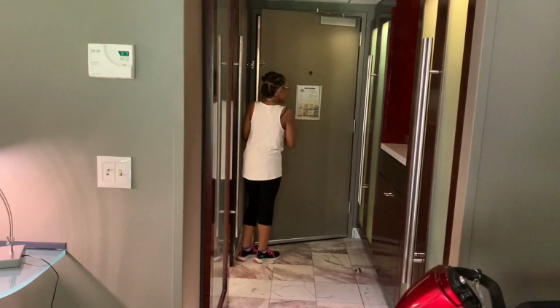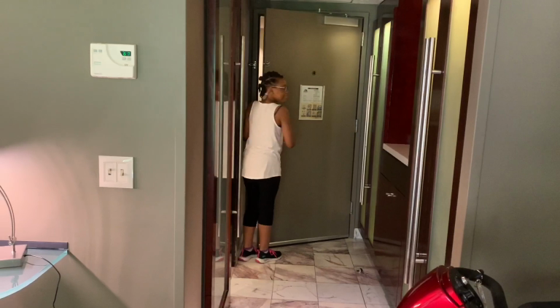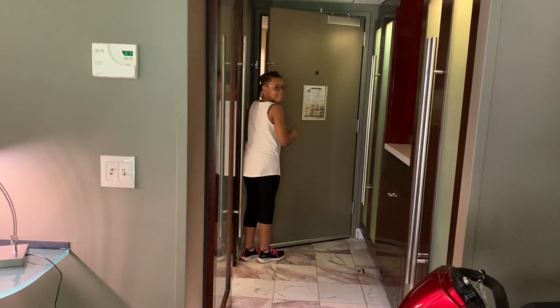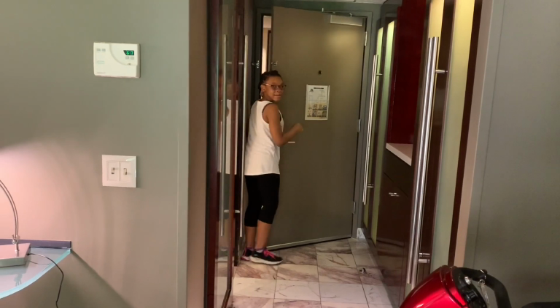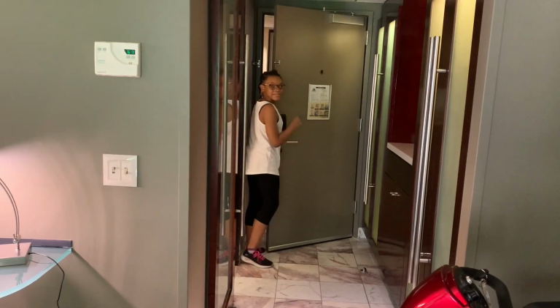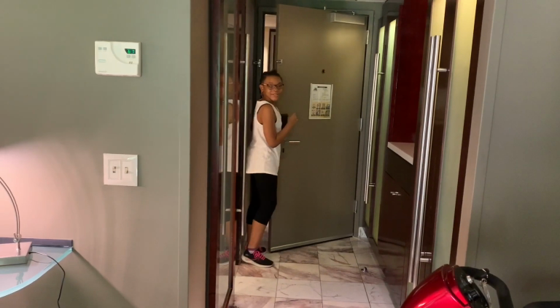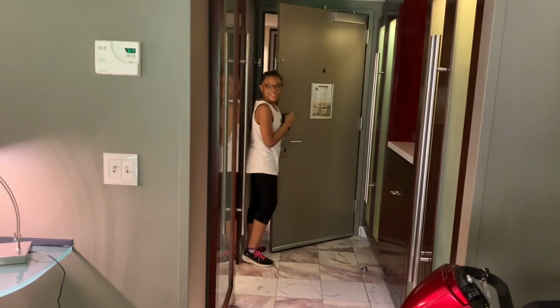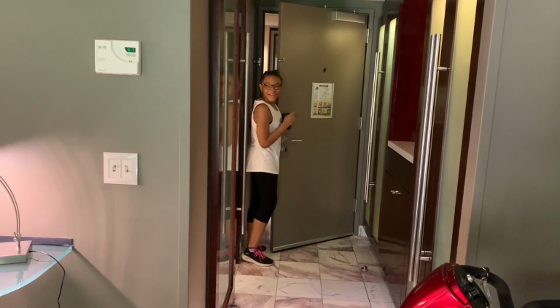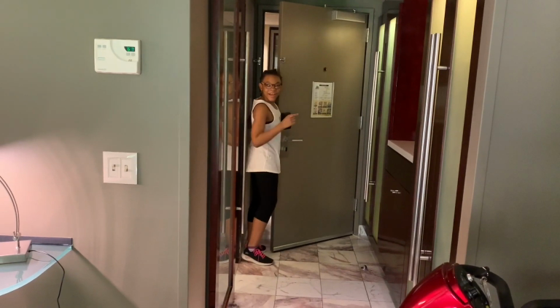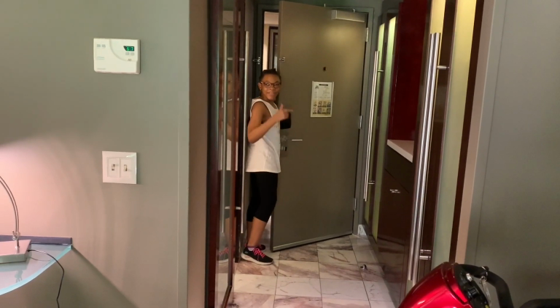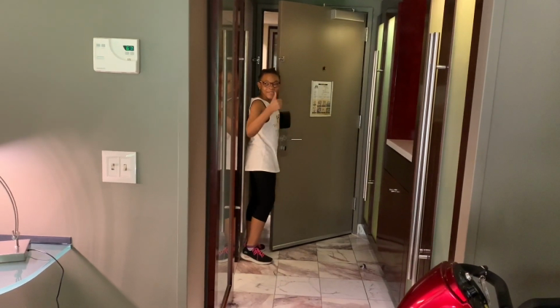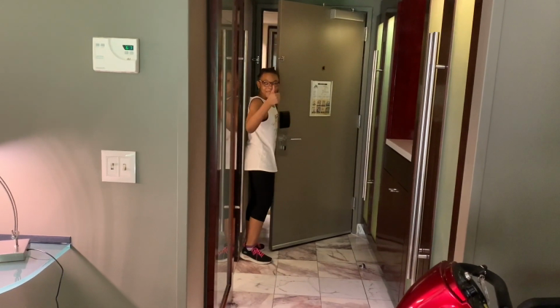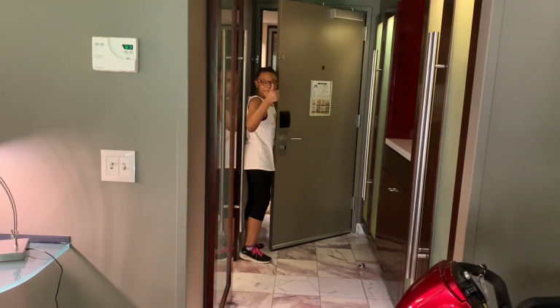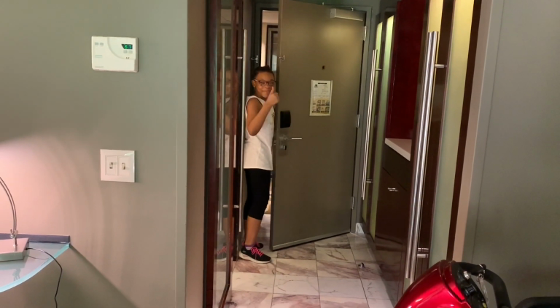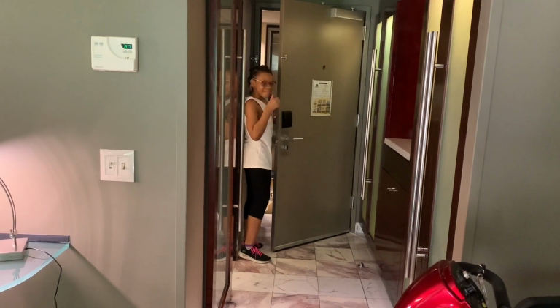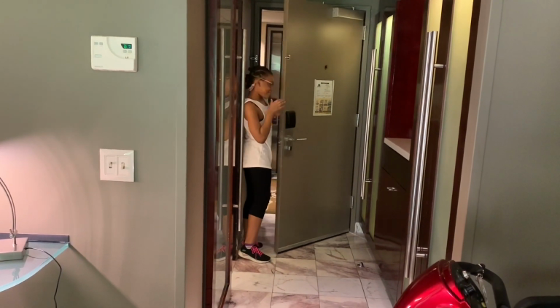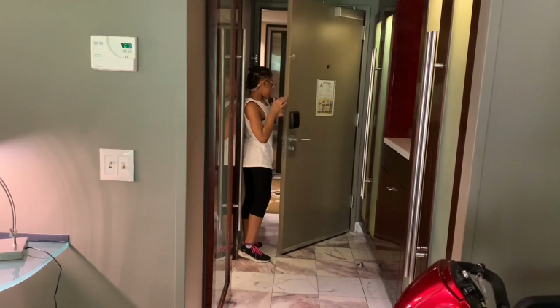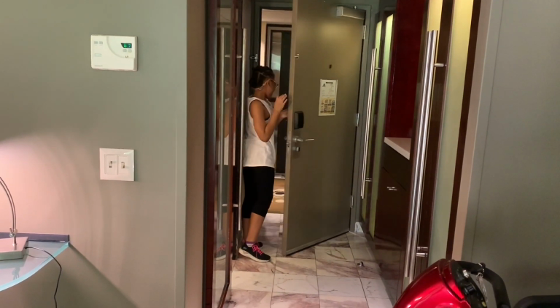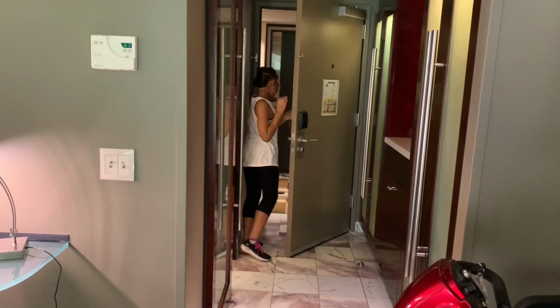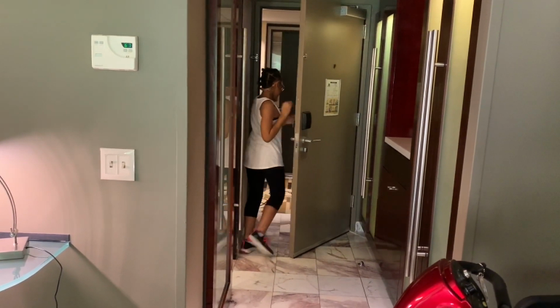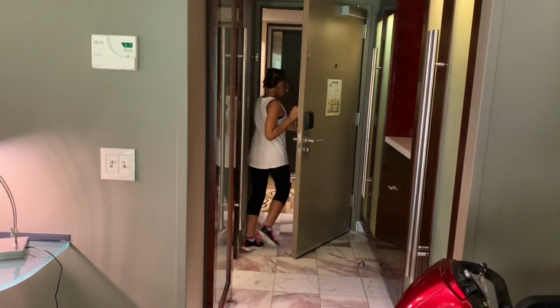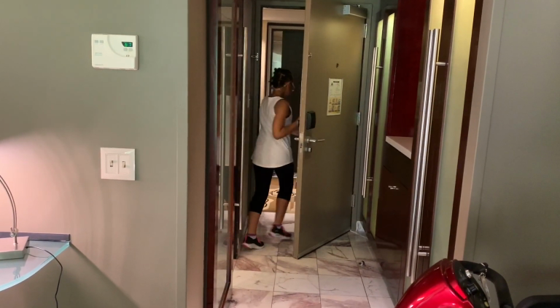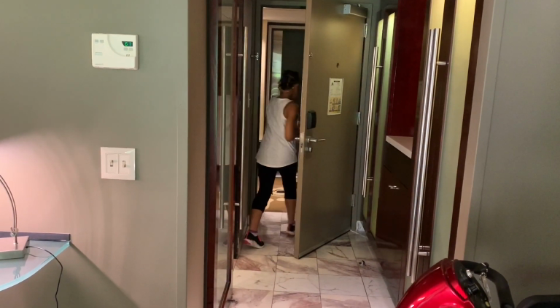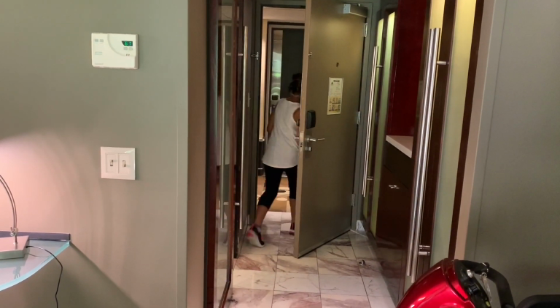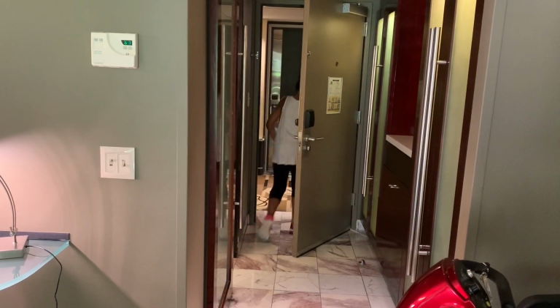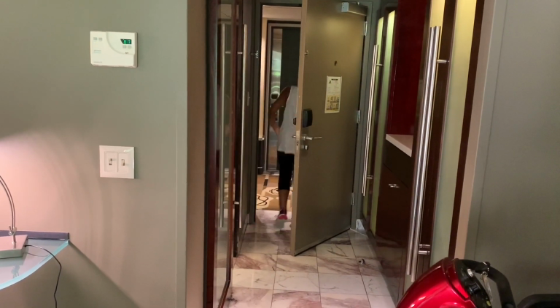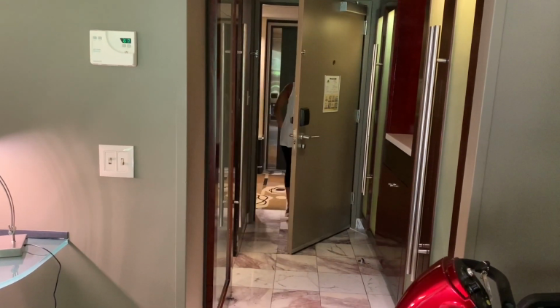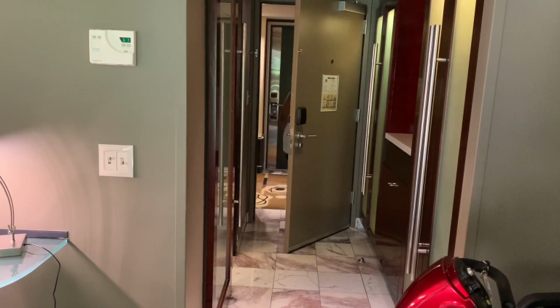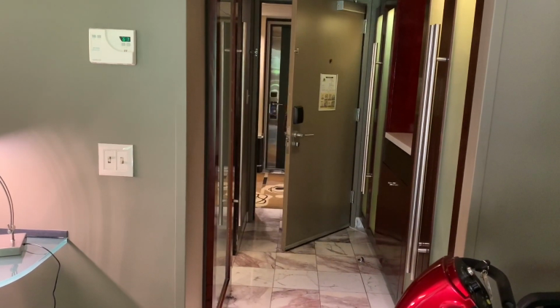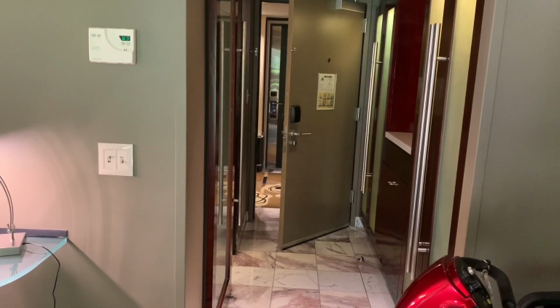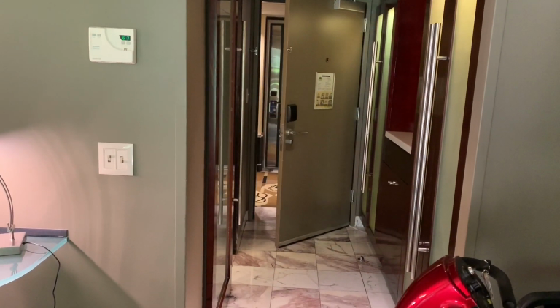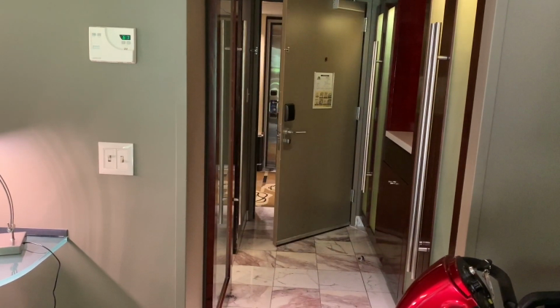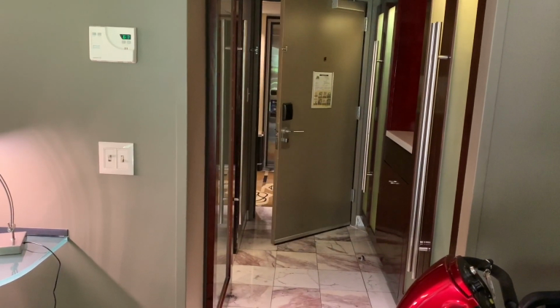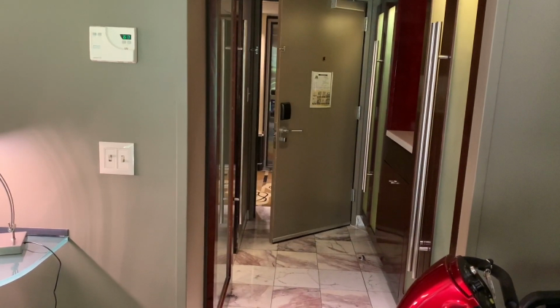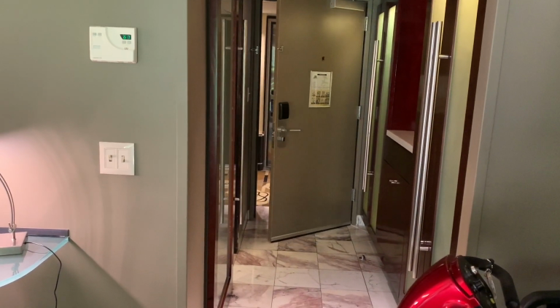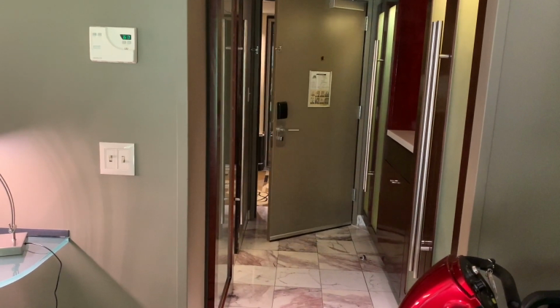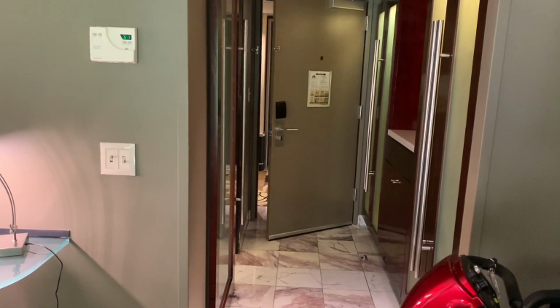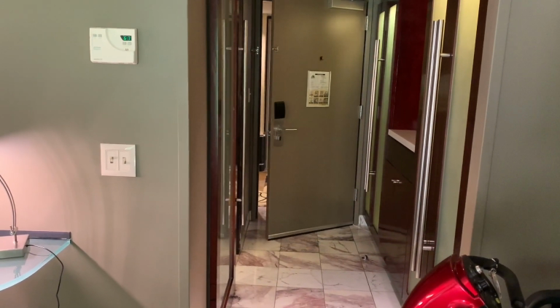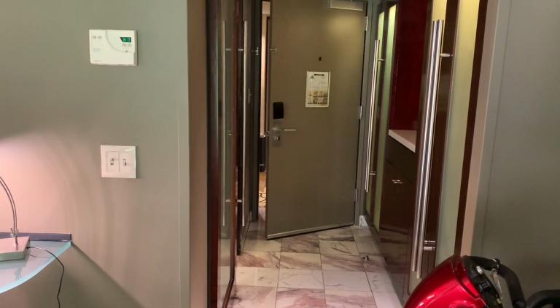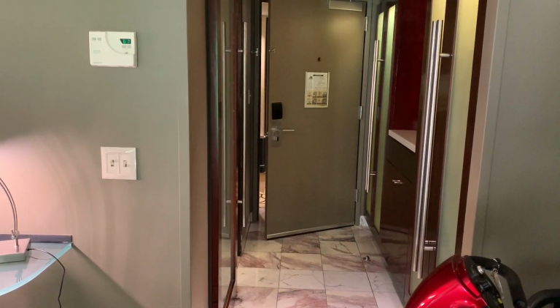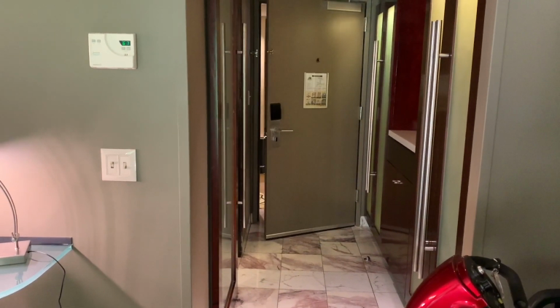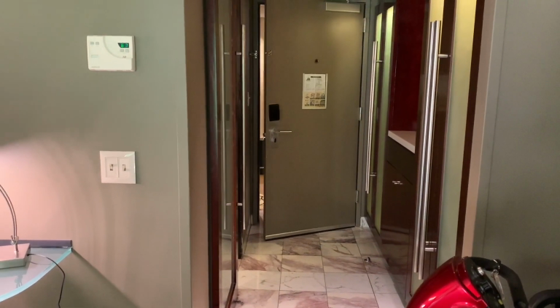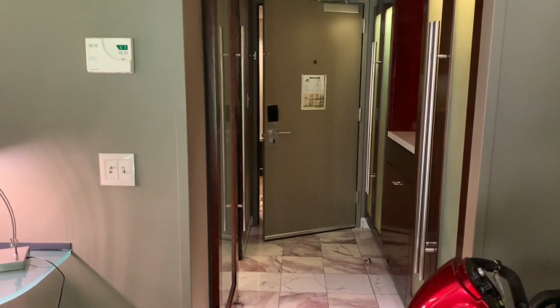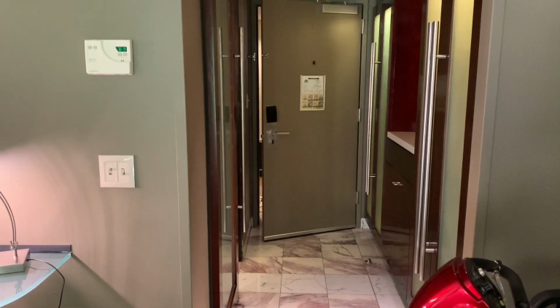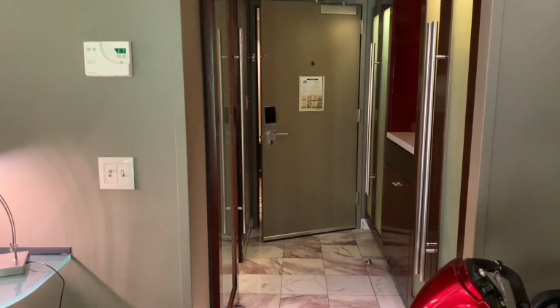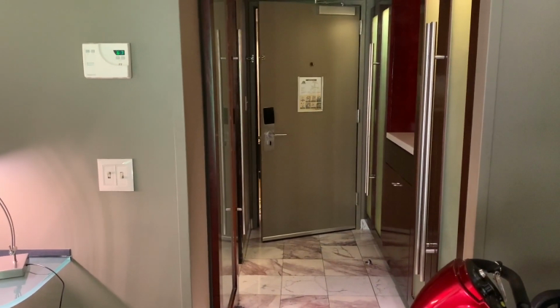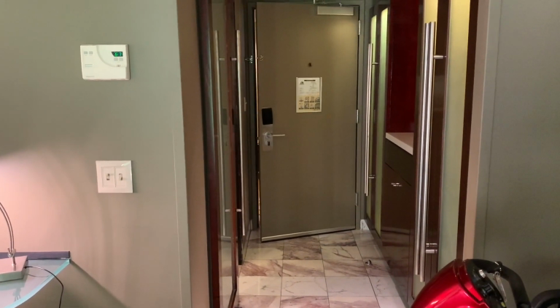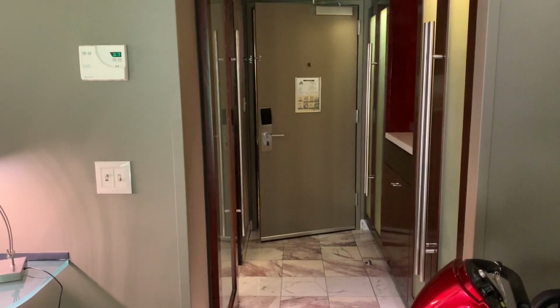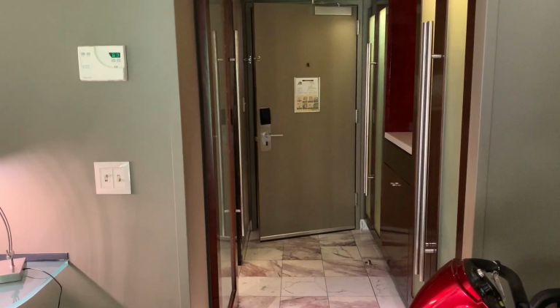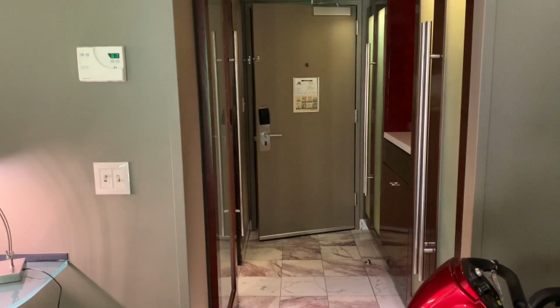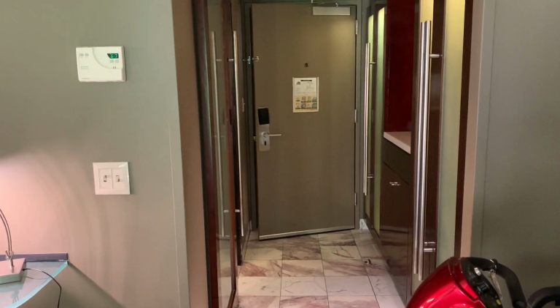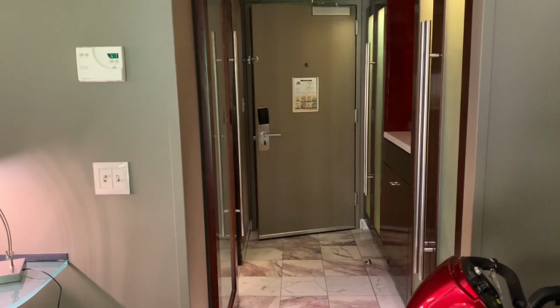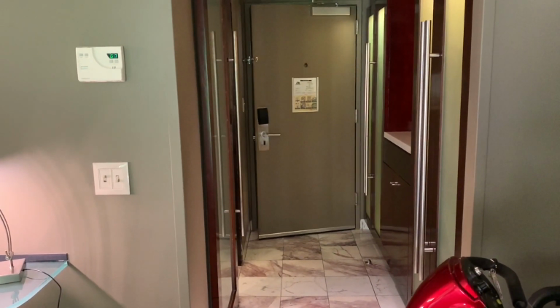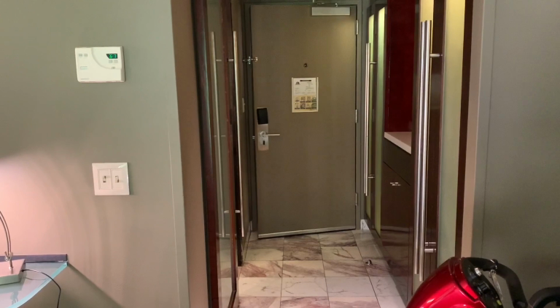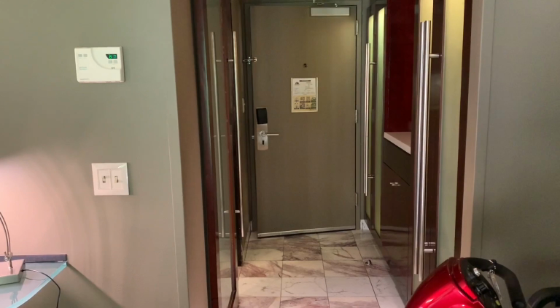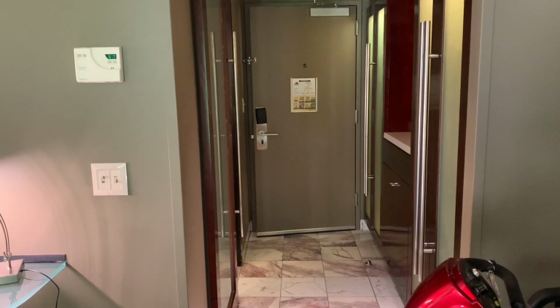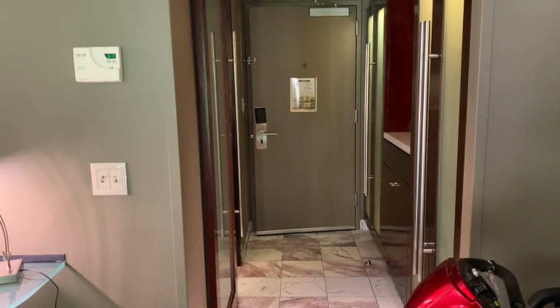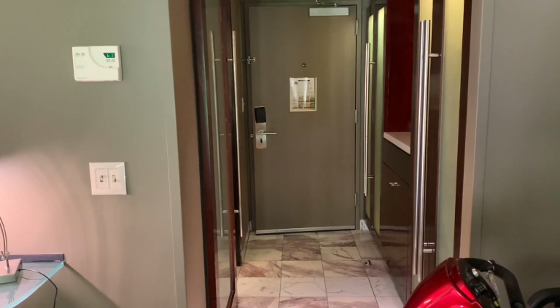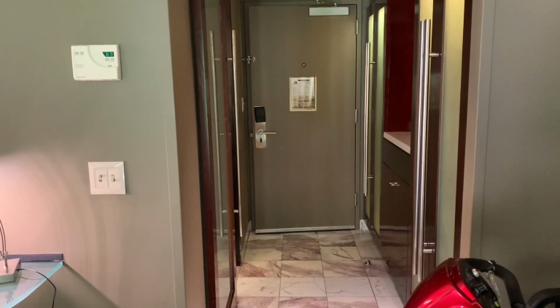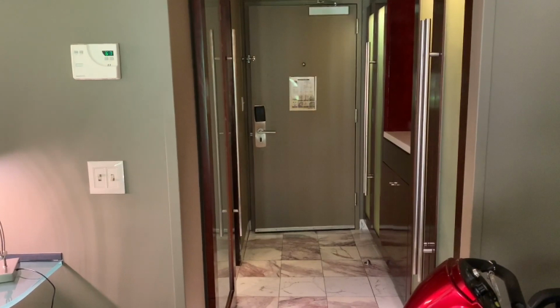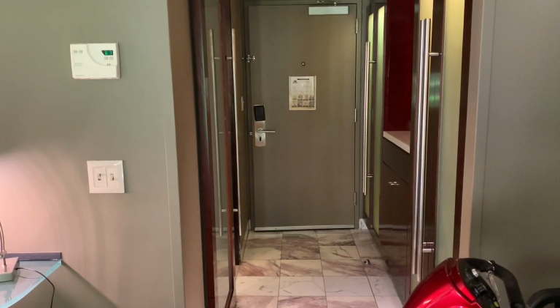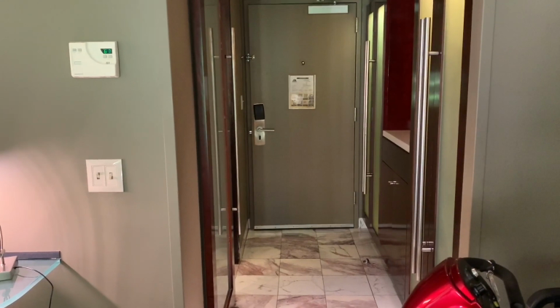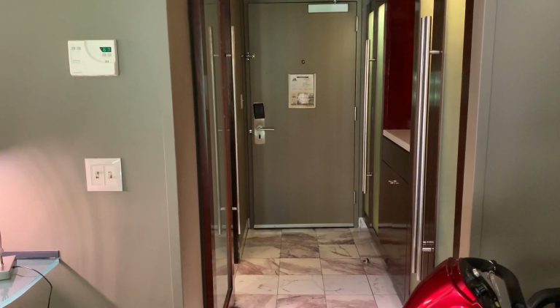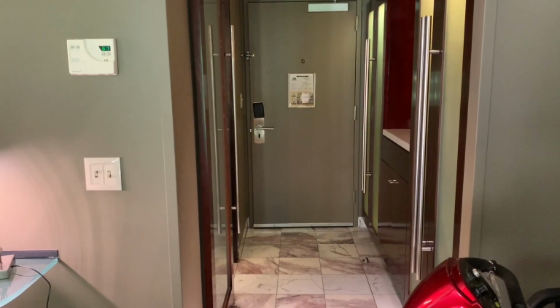Make sure to check out the room. Hope you enjoyed this video, guys.